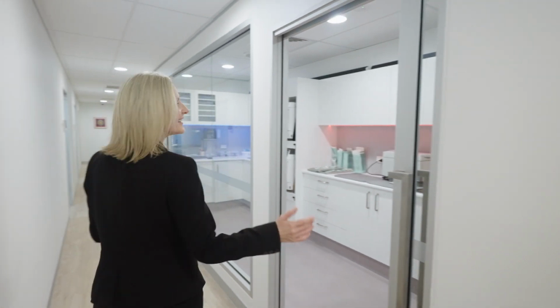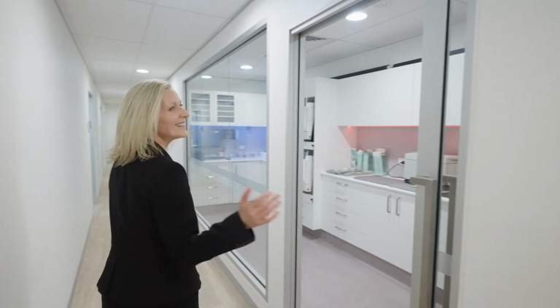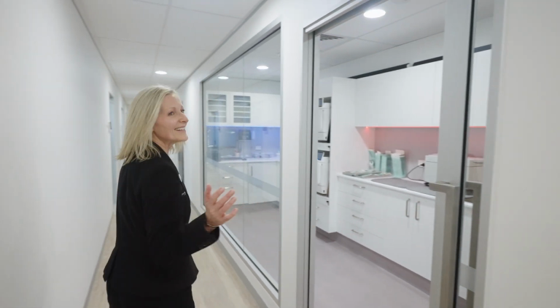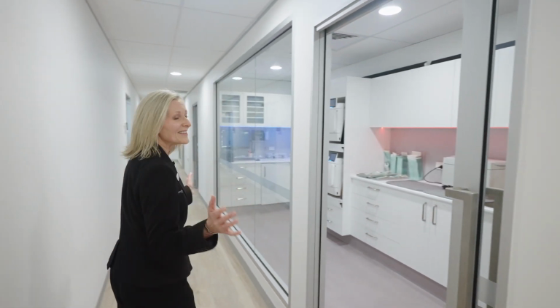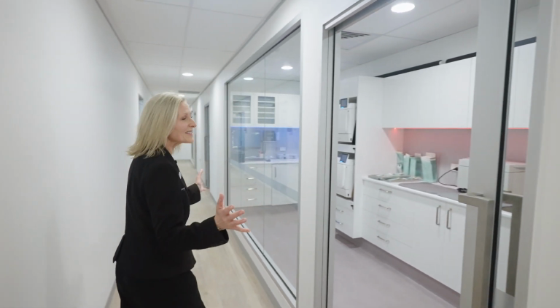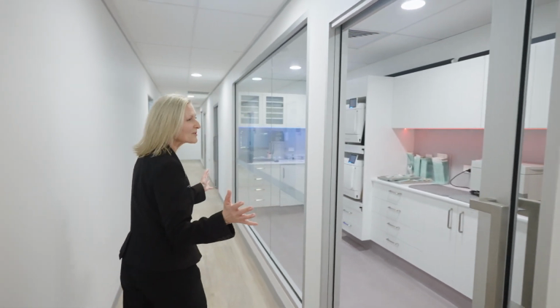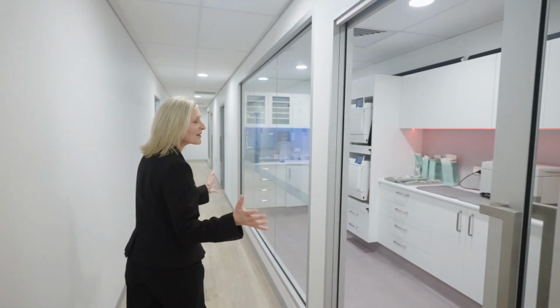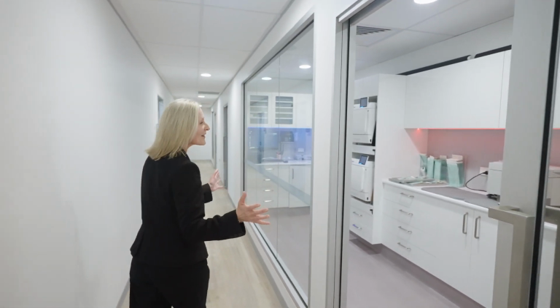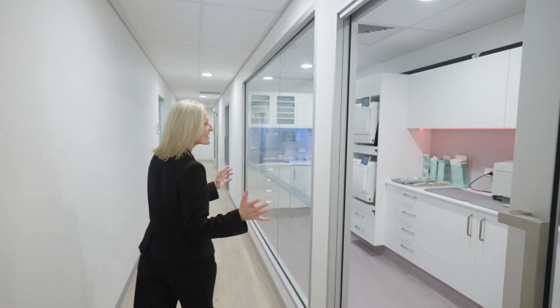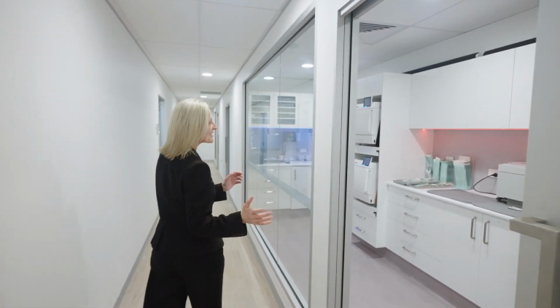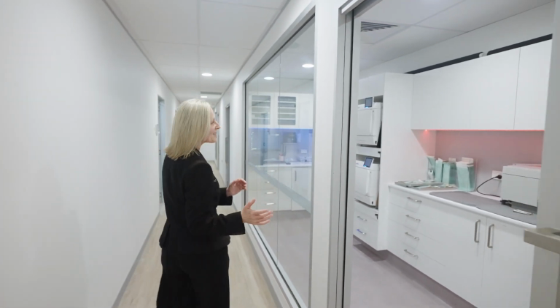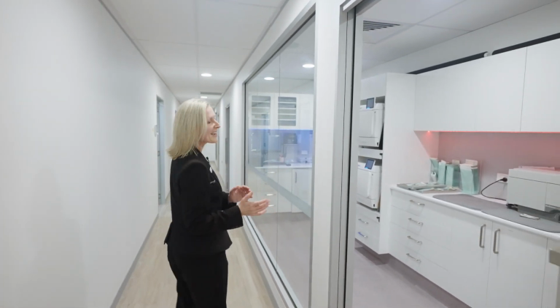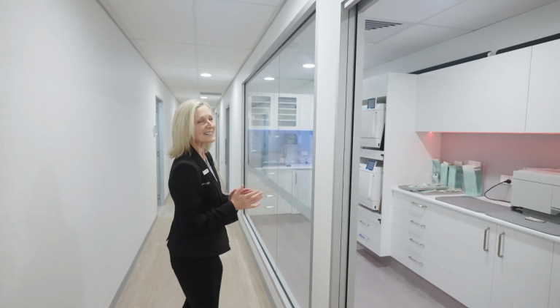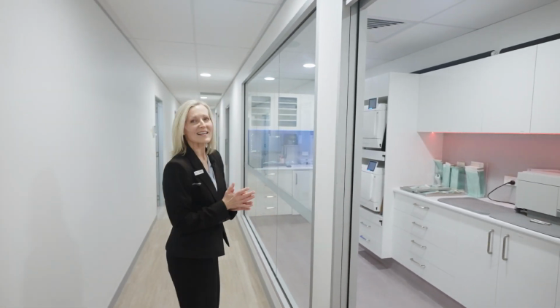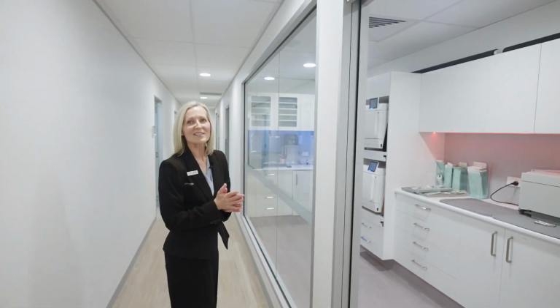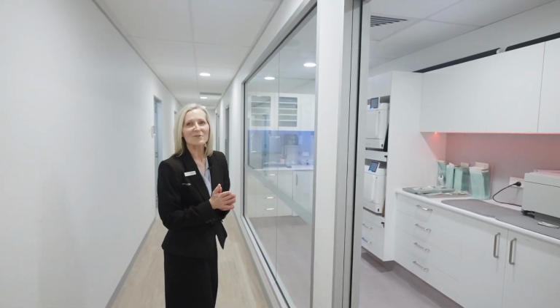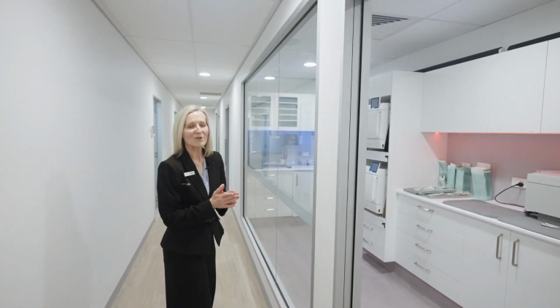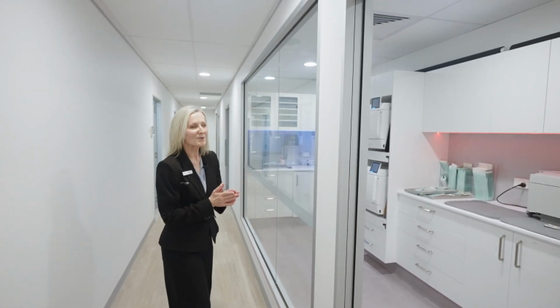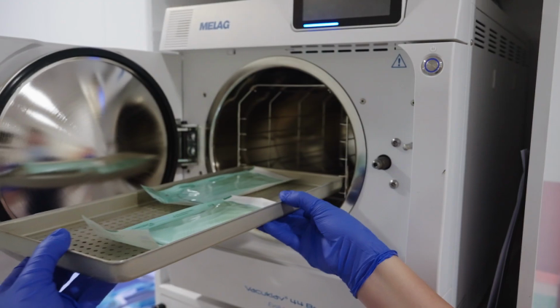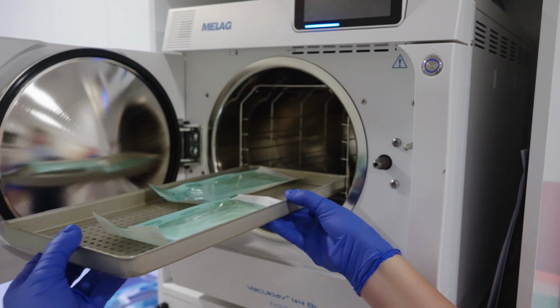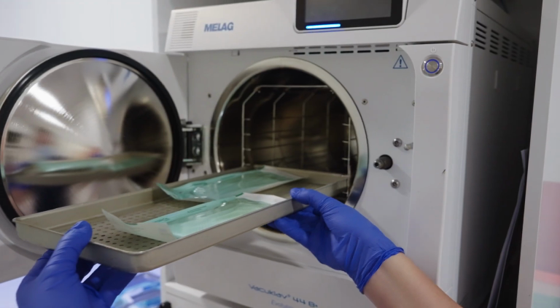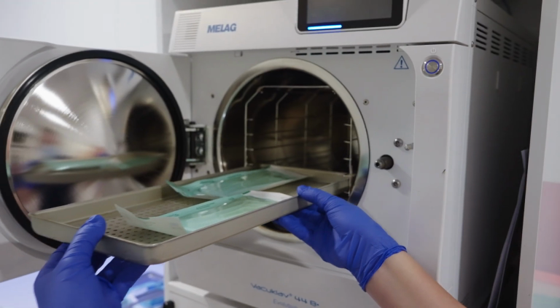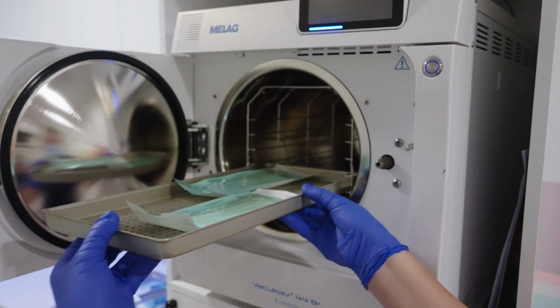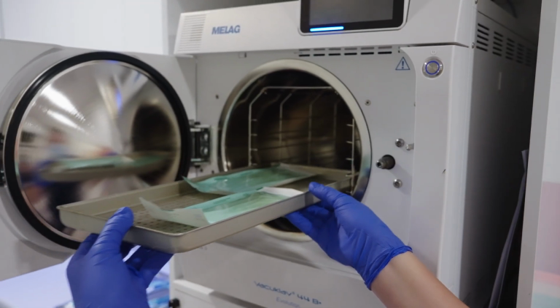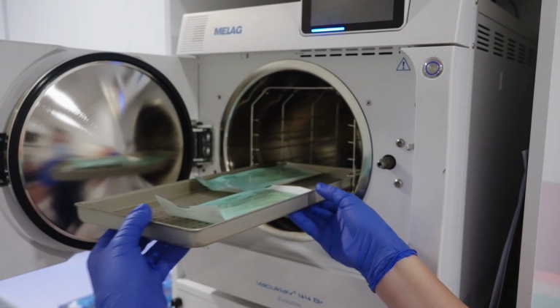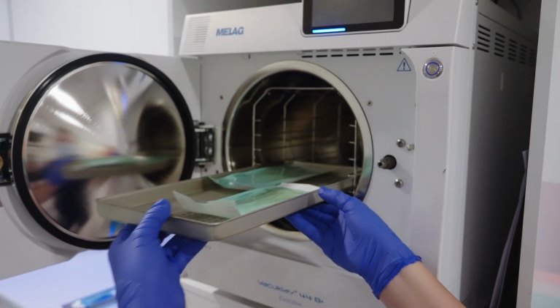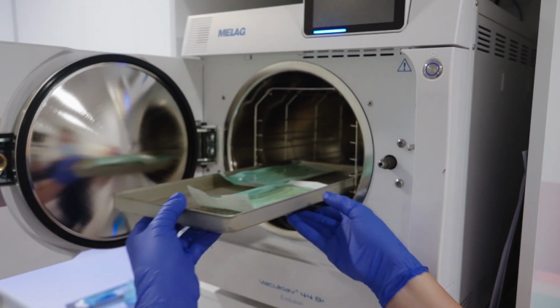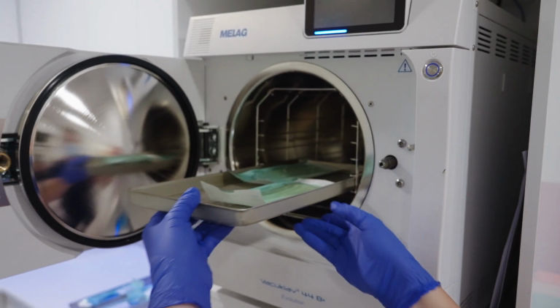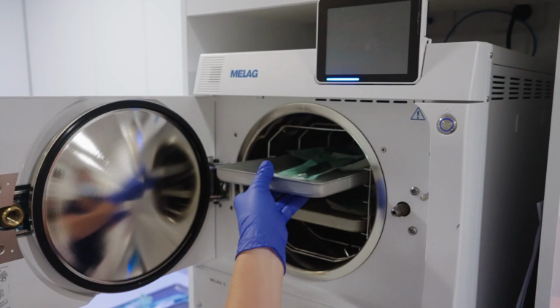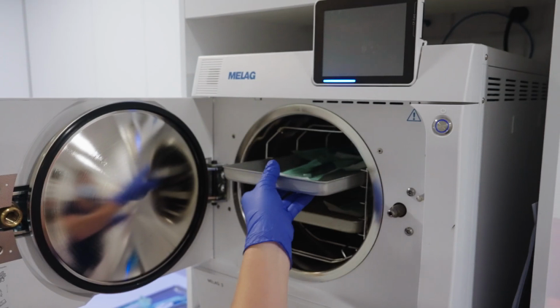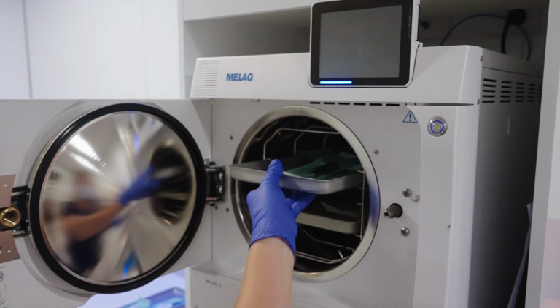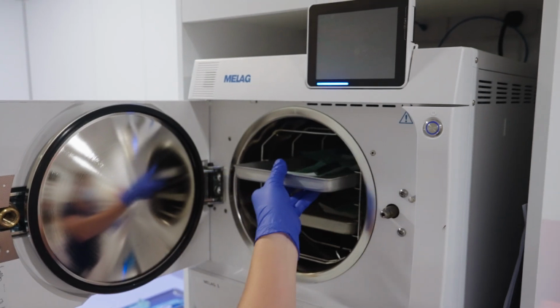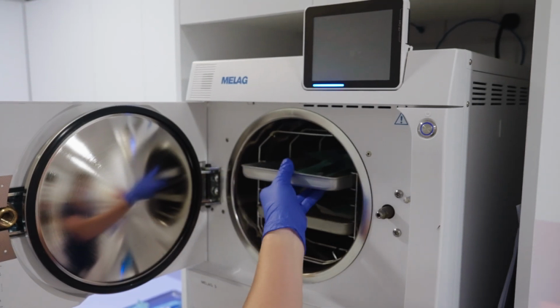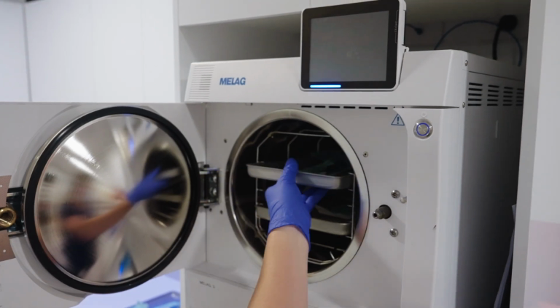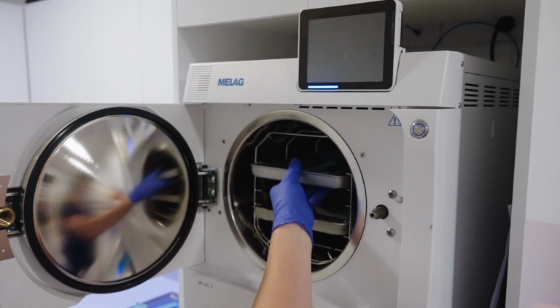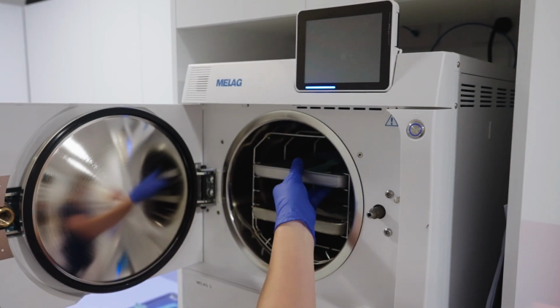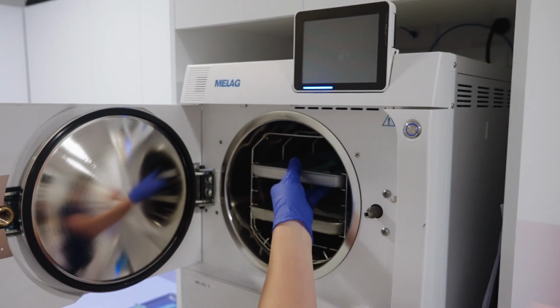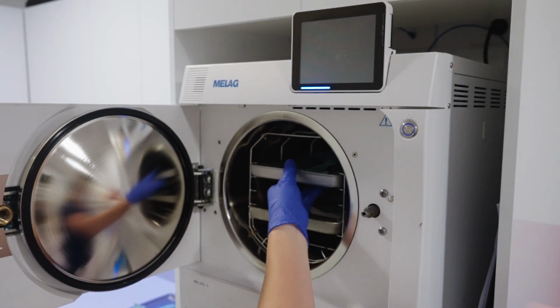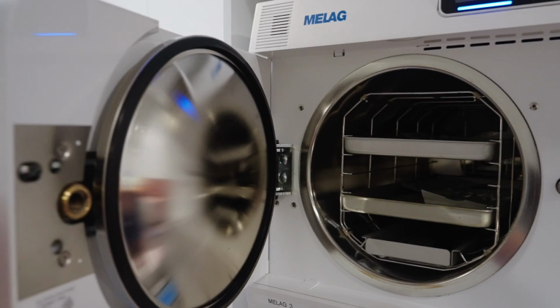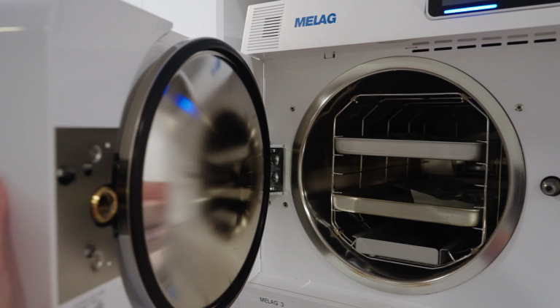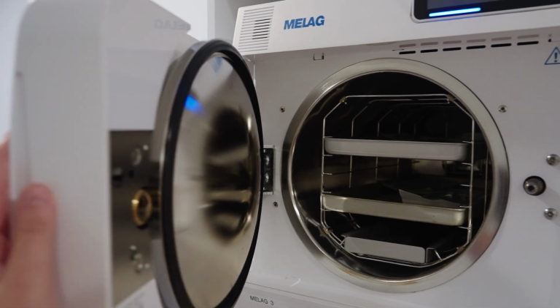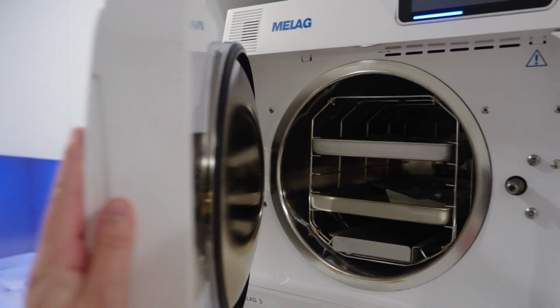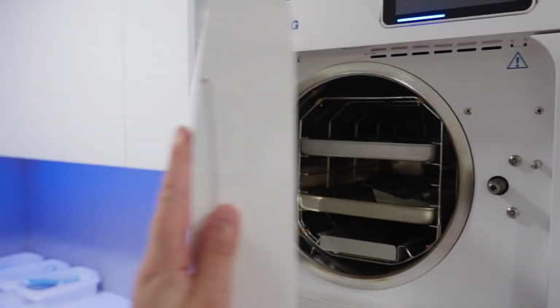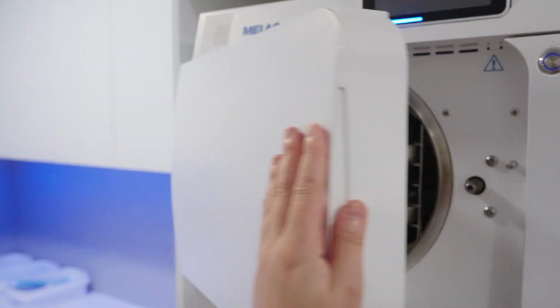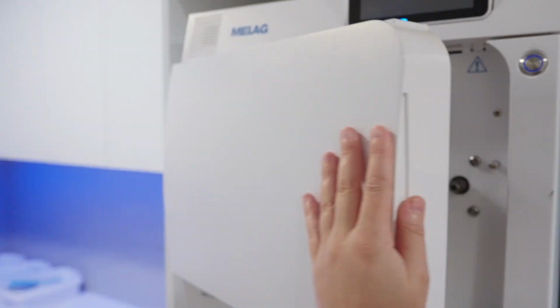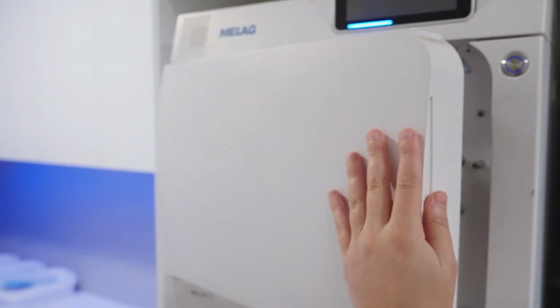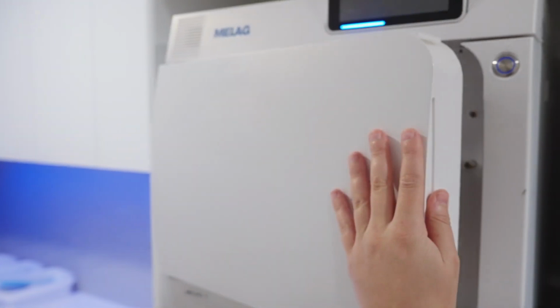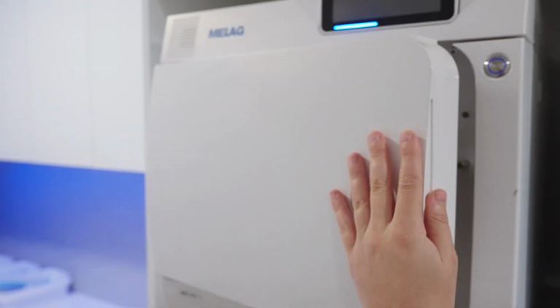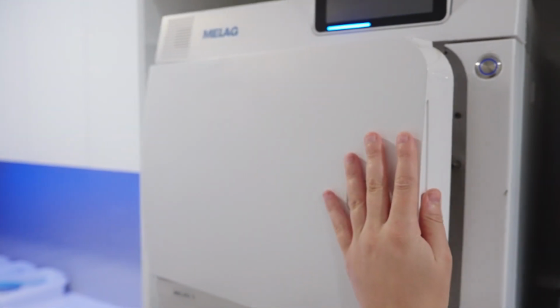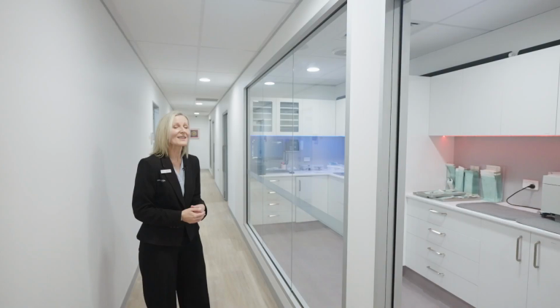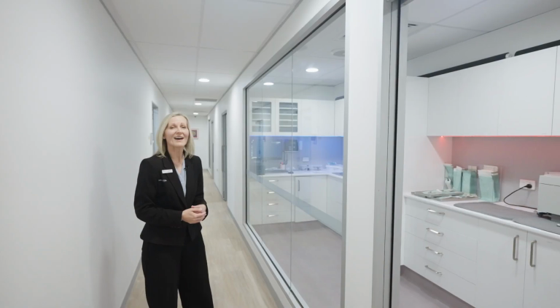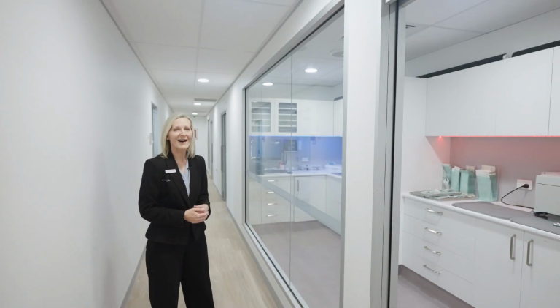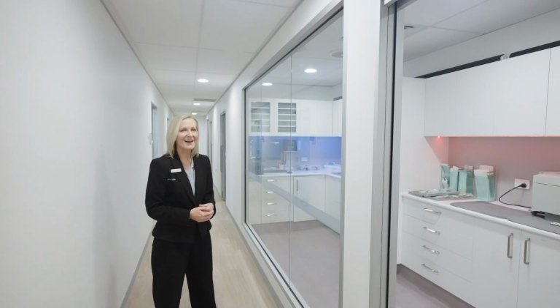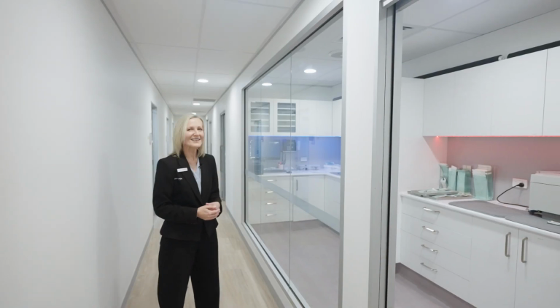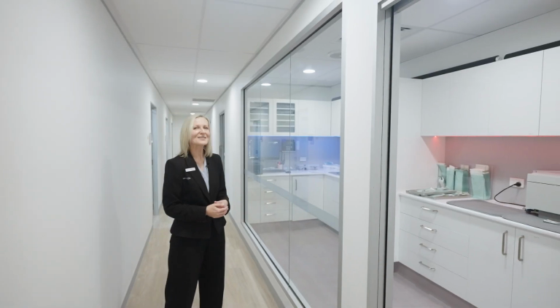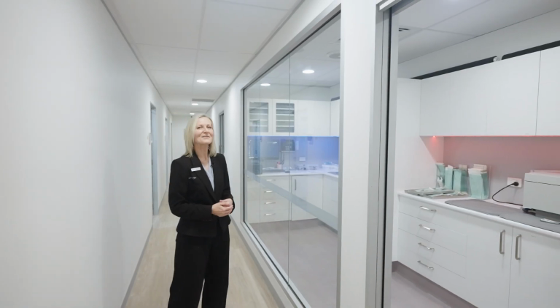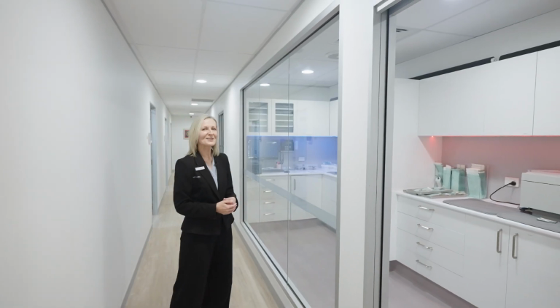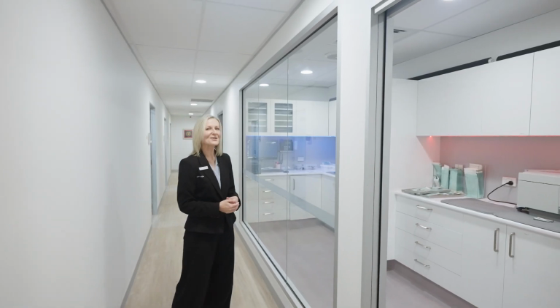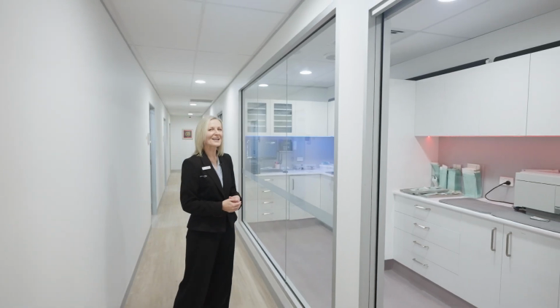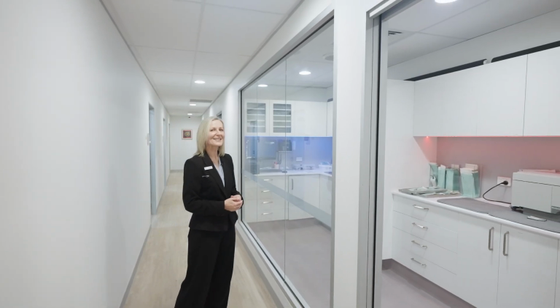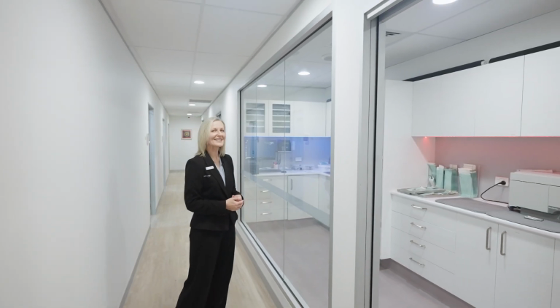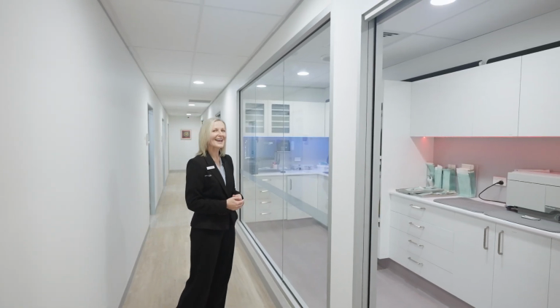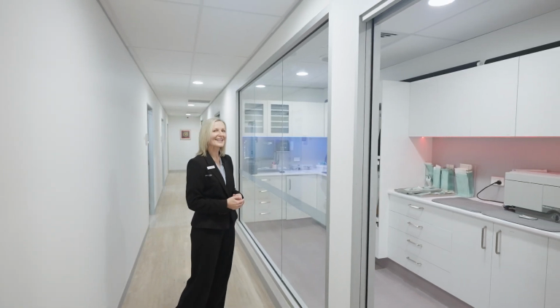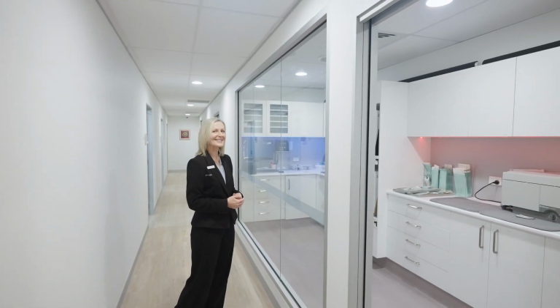This is one of our sterilisation rooms, and this is where we clean and sterilise all of our instruments to the highest of Australian standards.